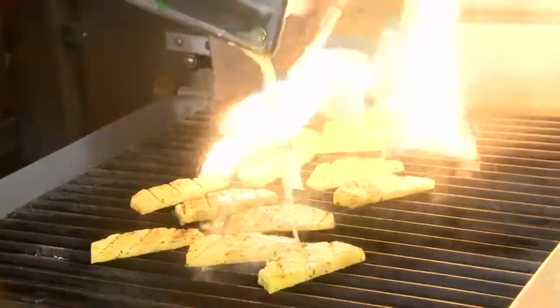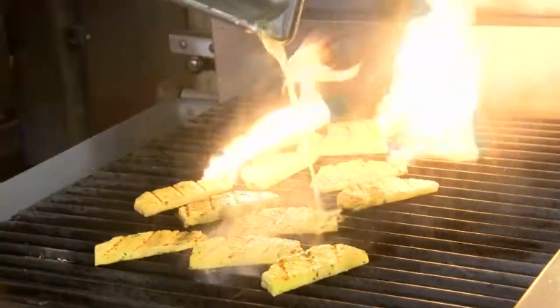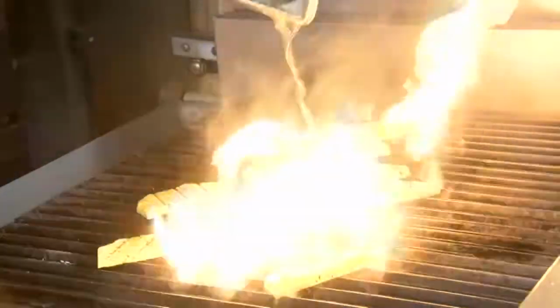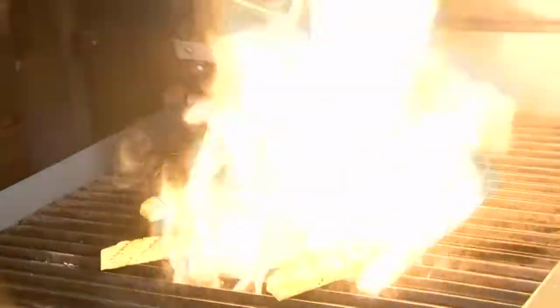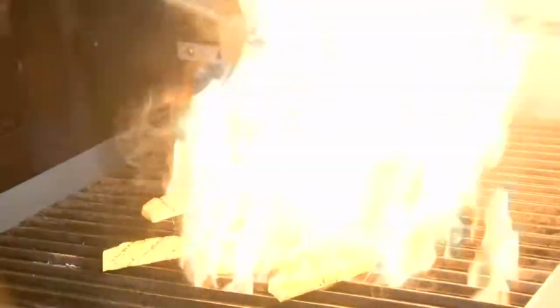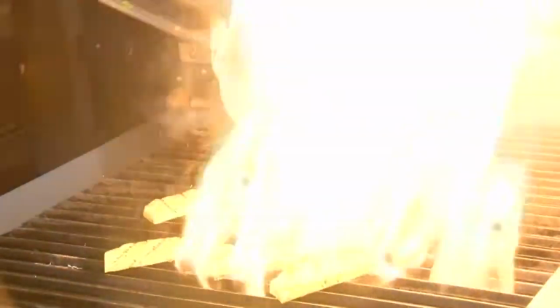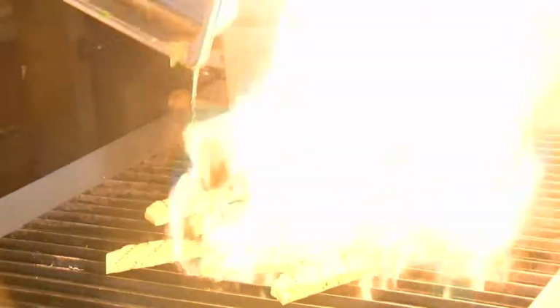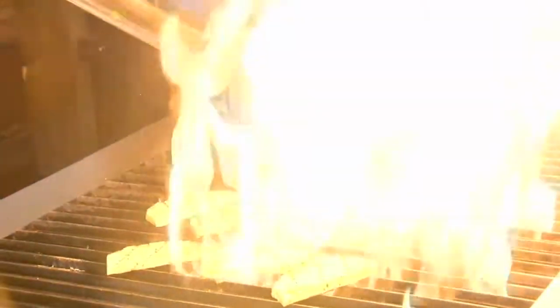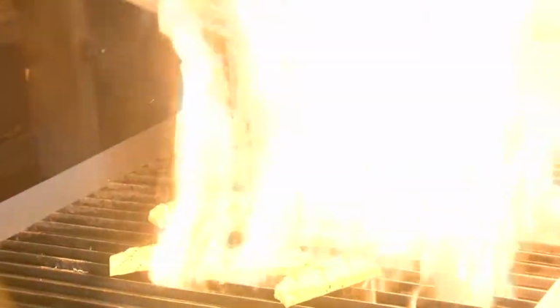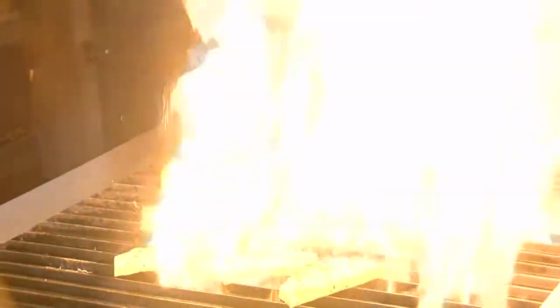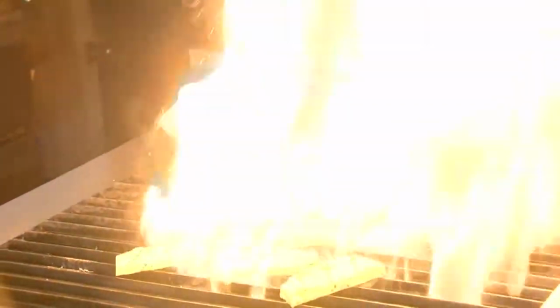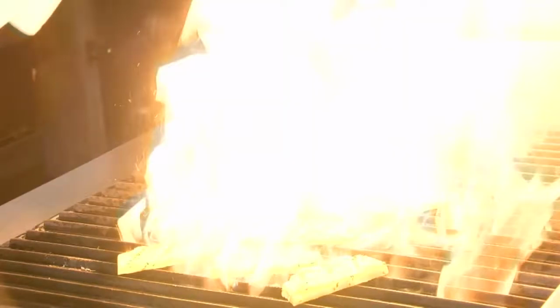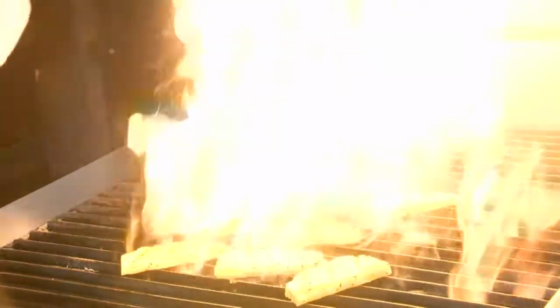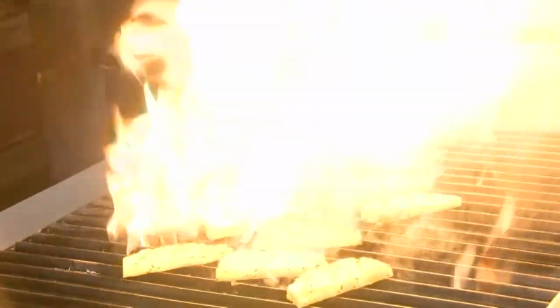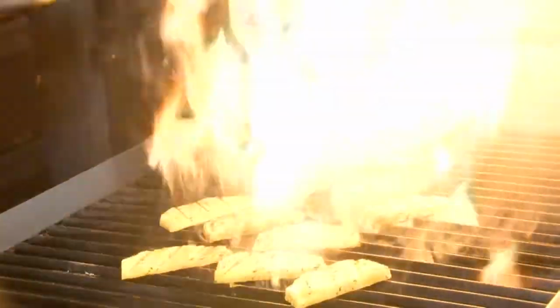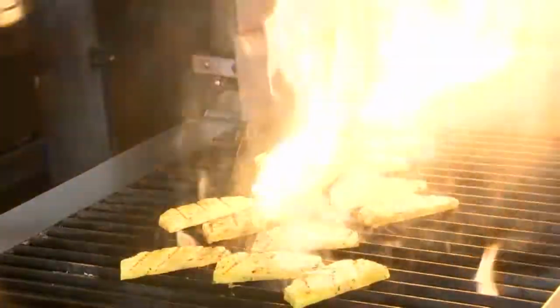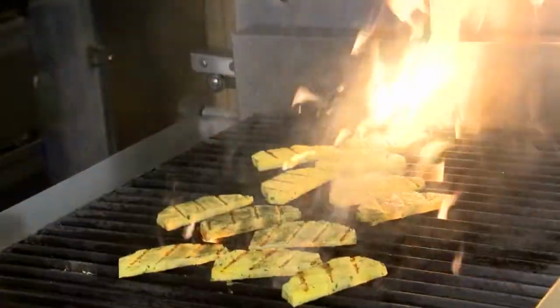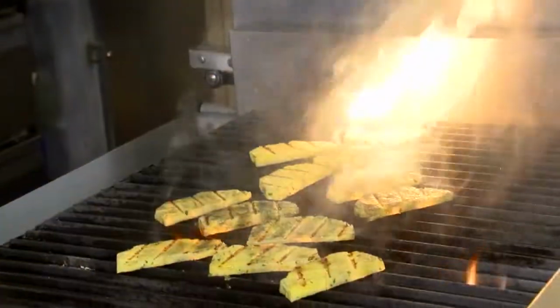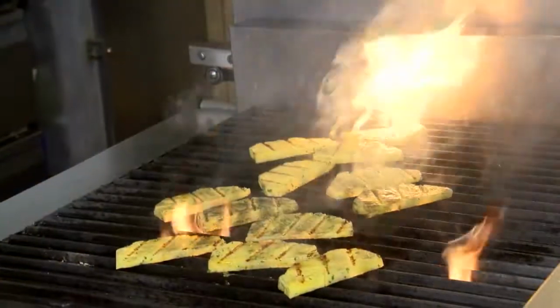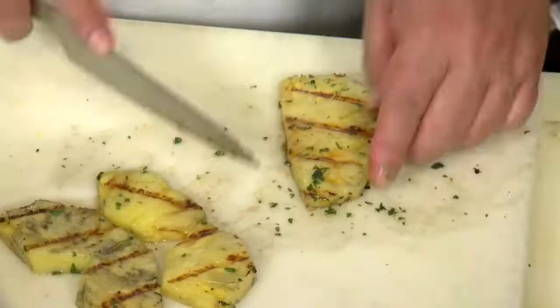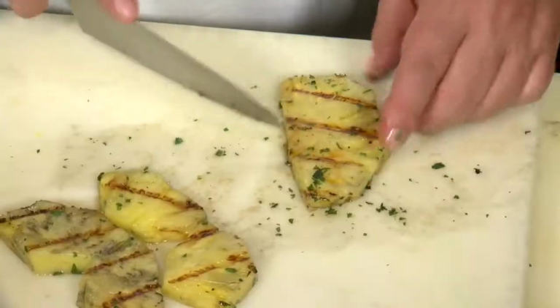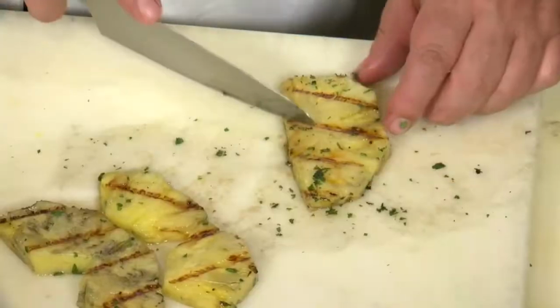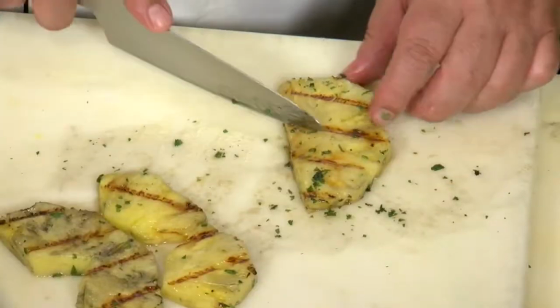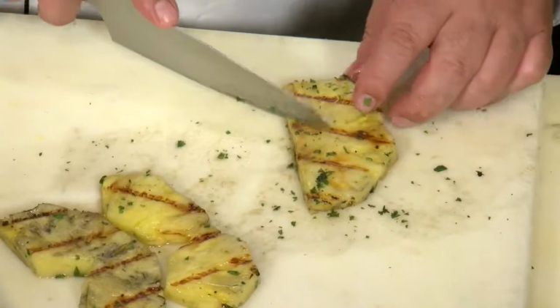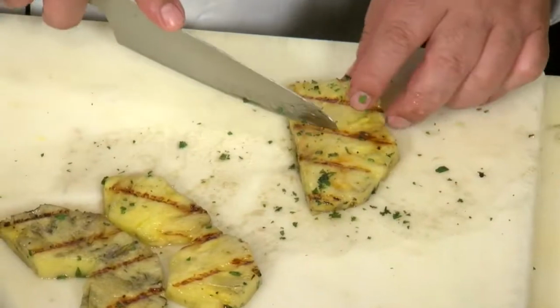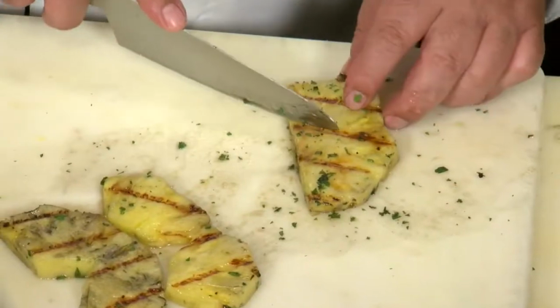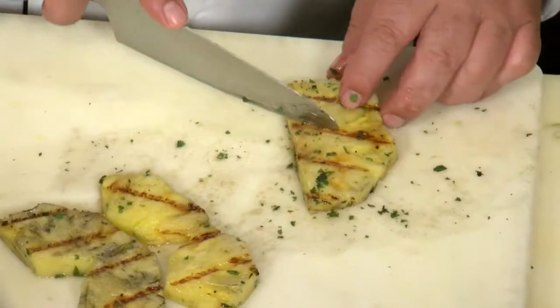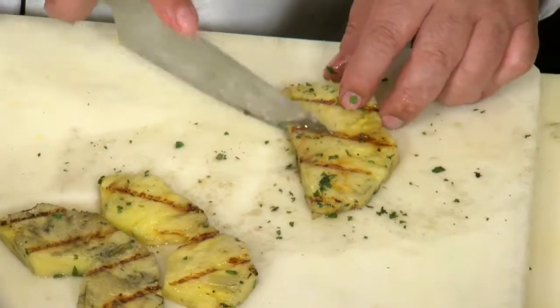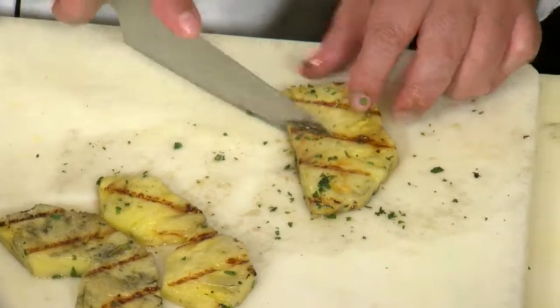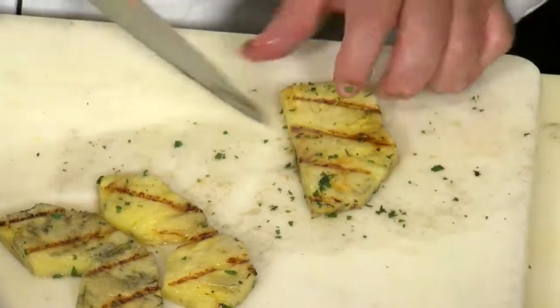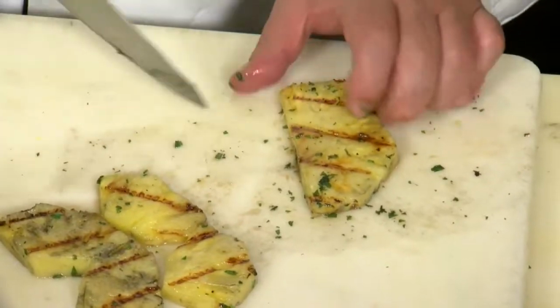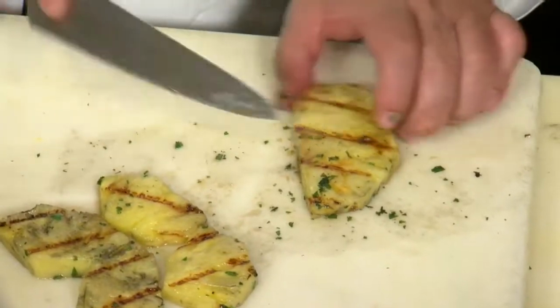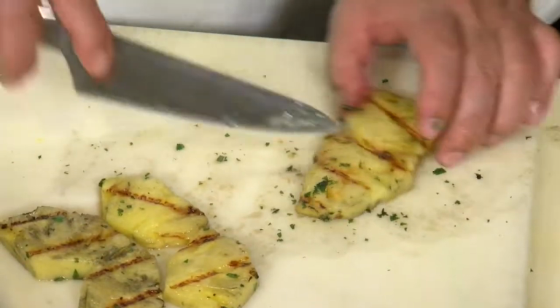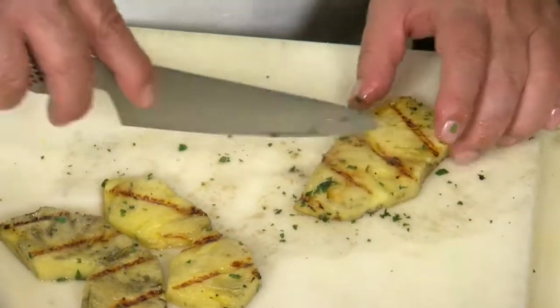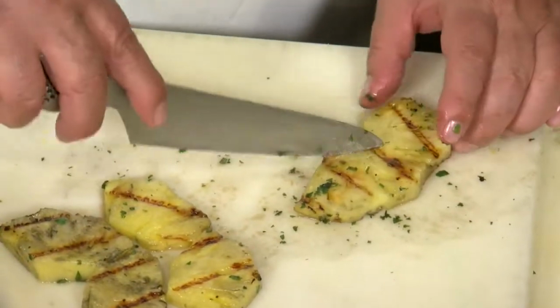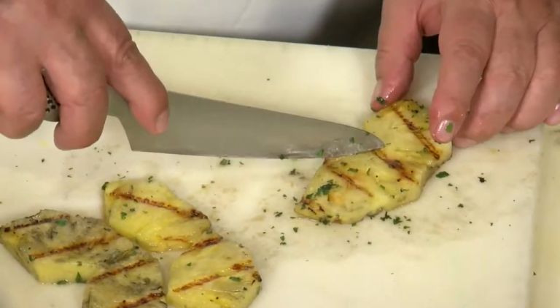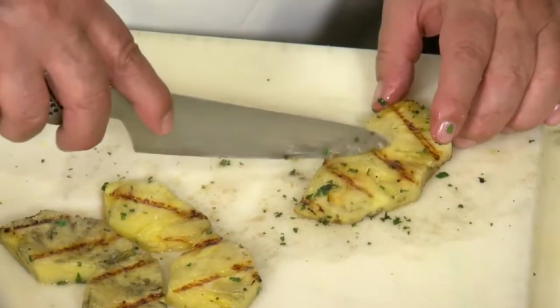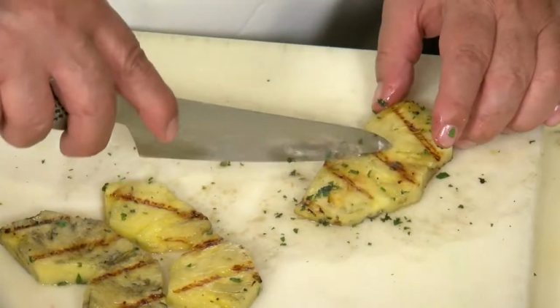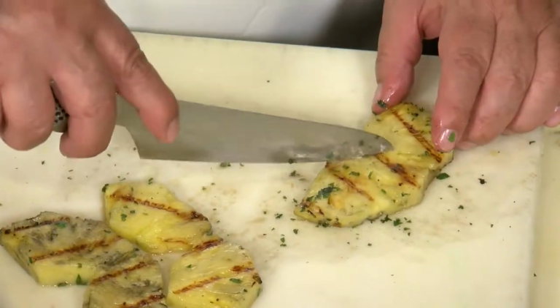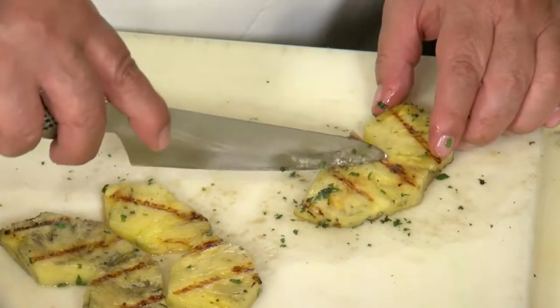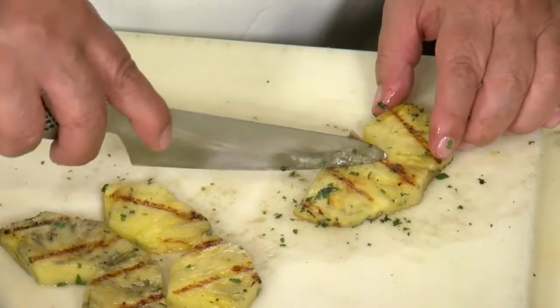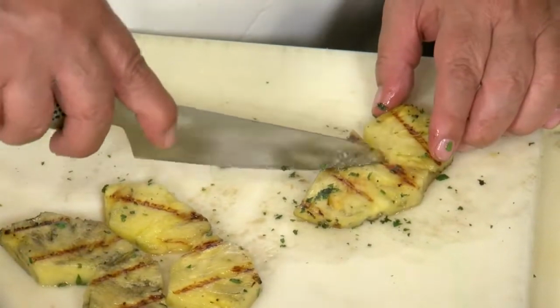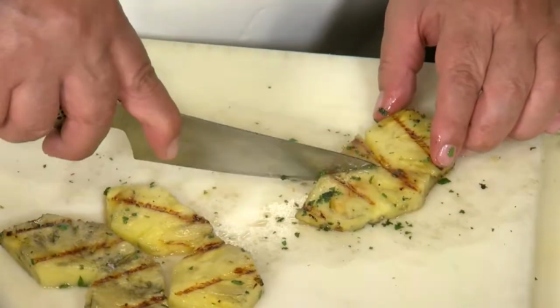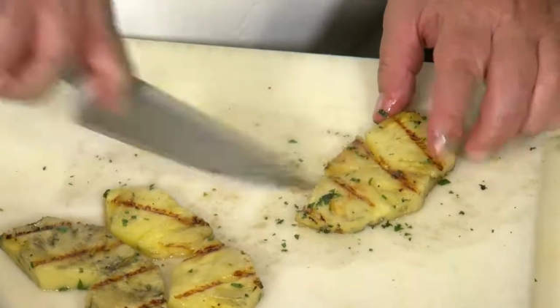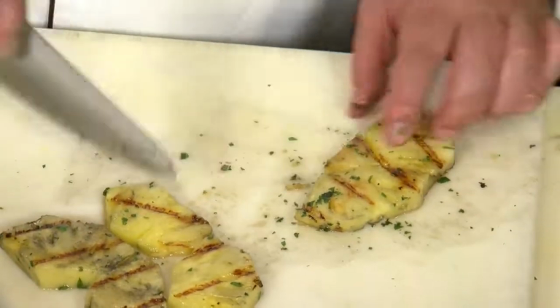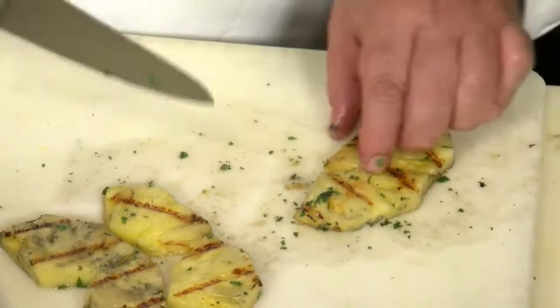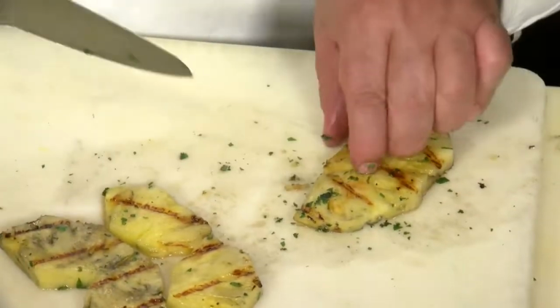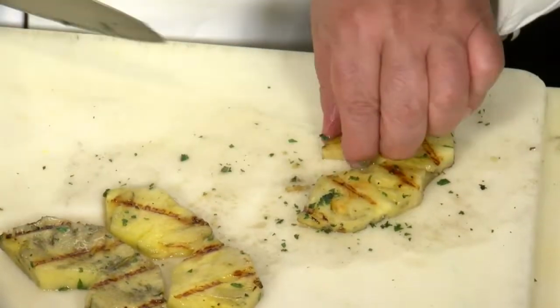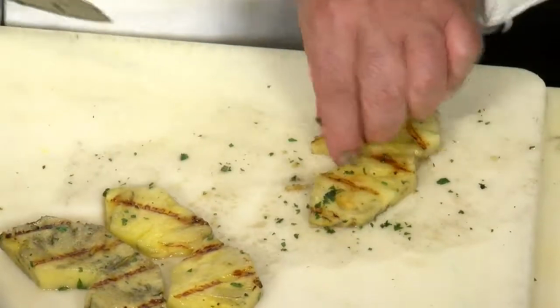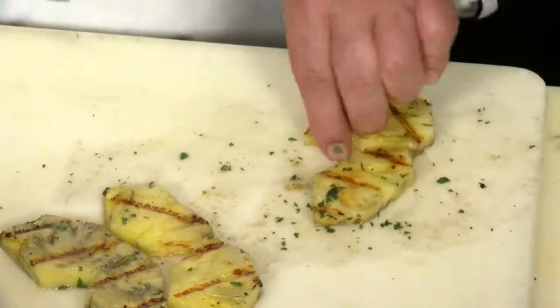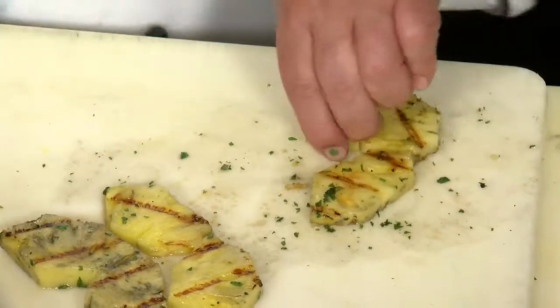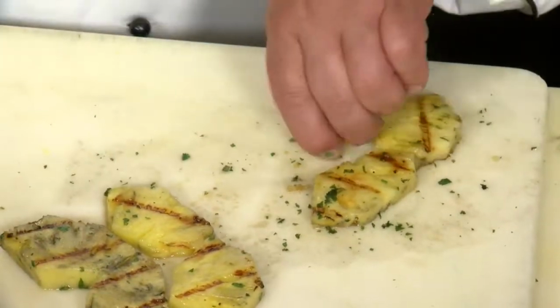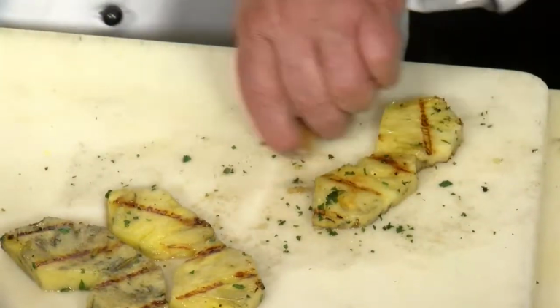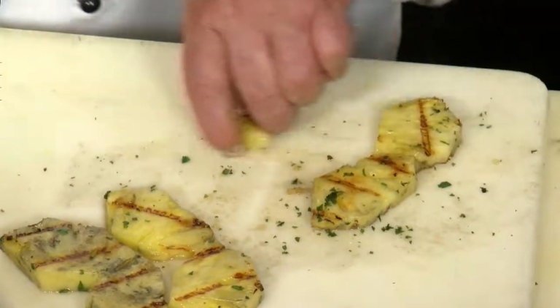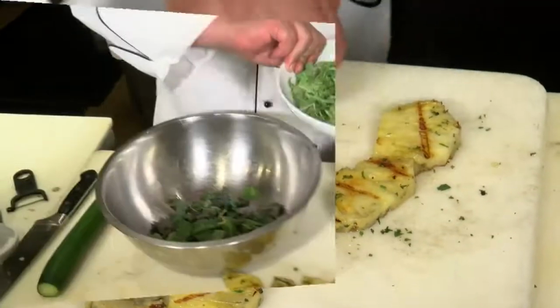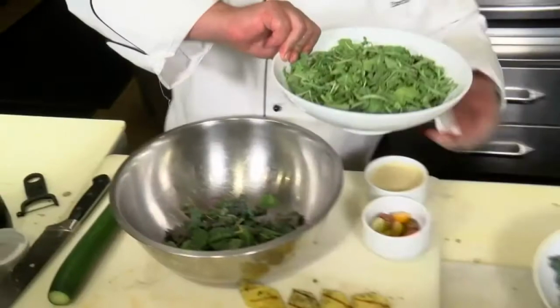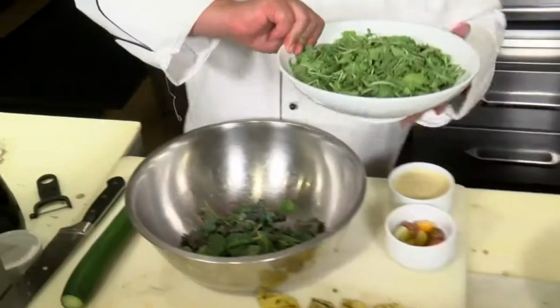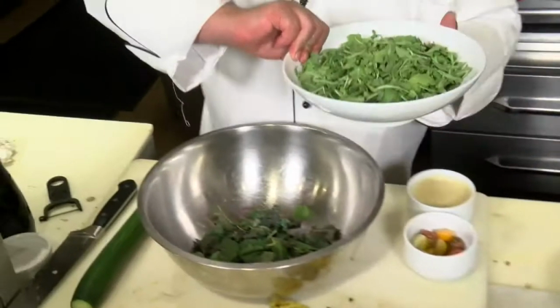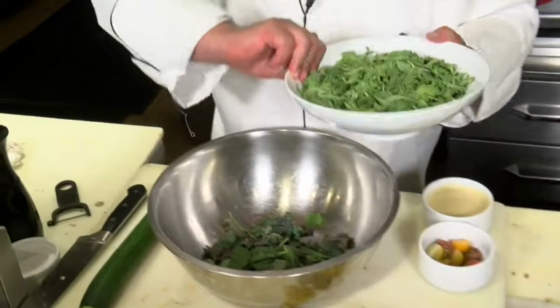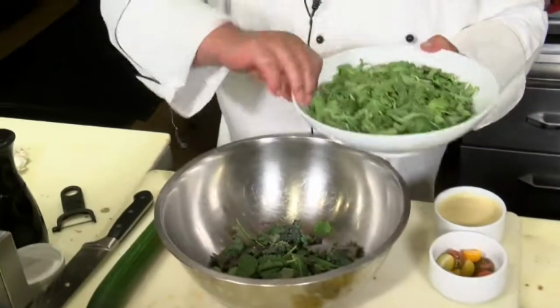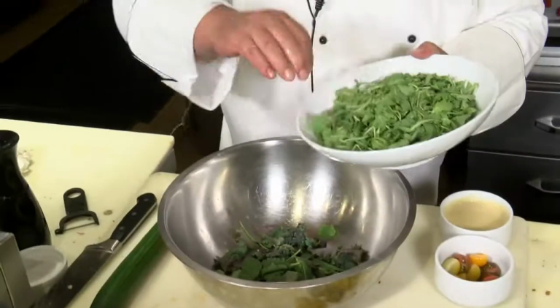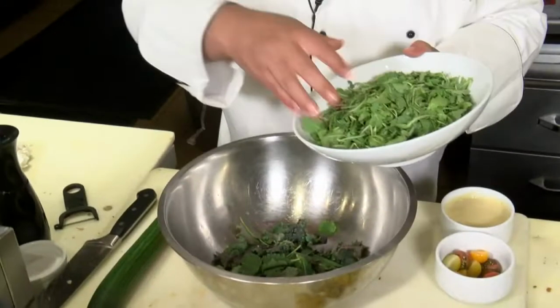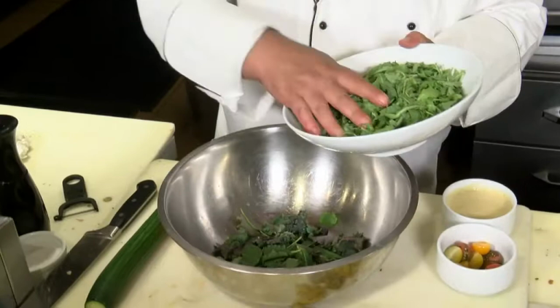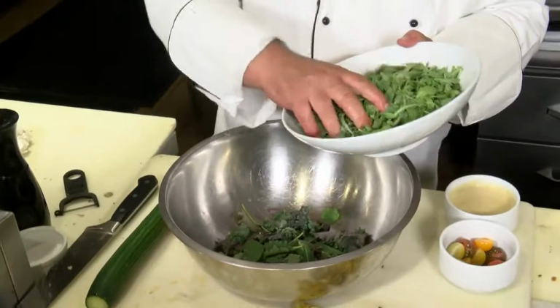Now that our pineapple has been grilled, we can cut out the core with a simple V-cut. It's time to toss our salad.